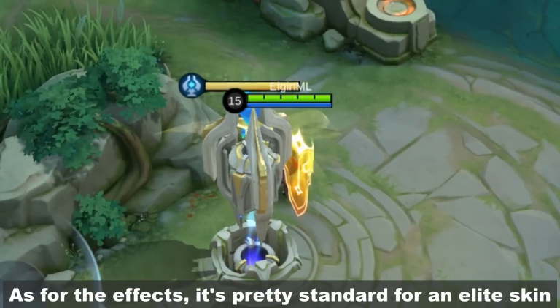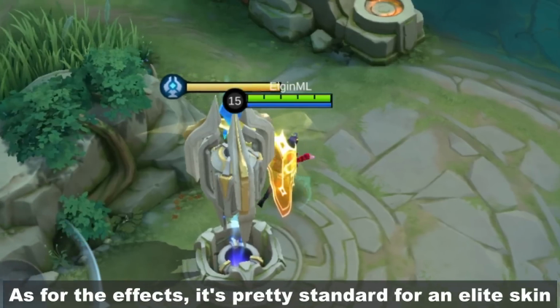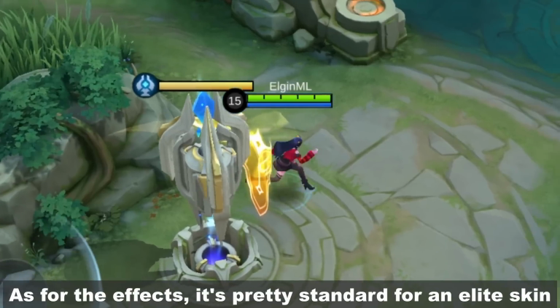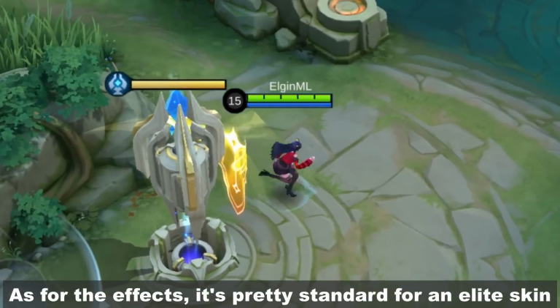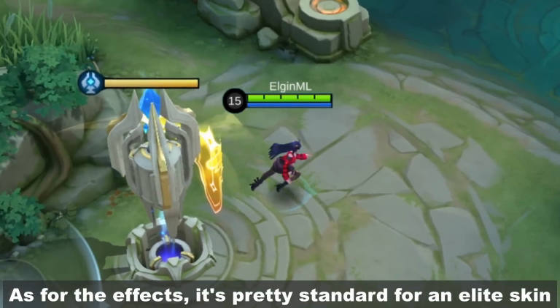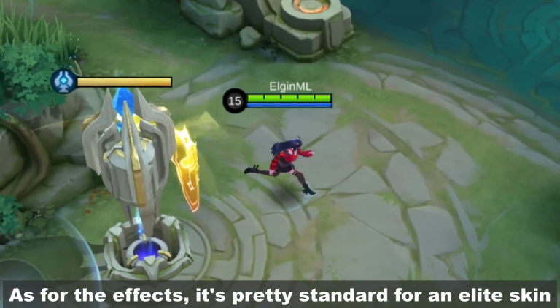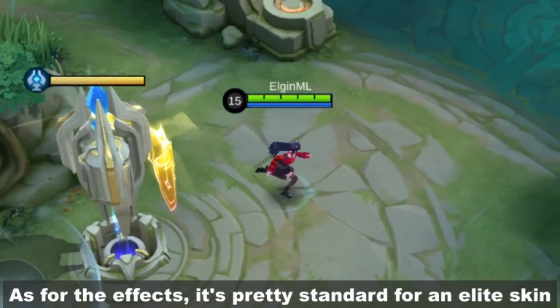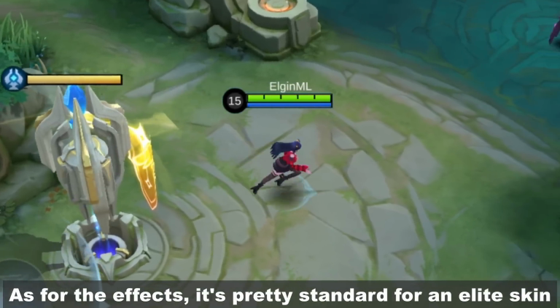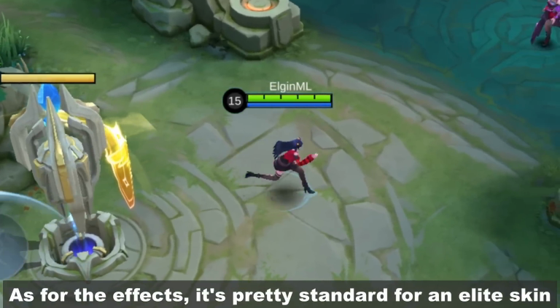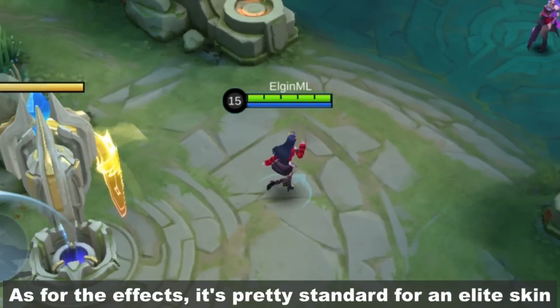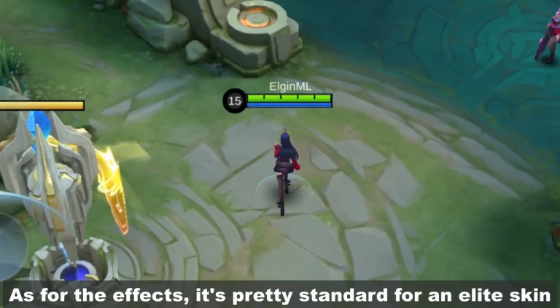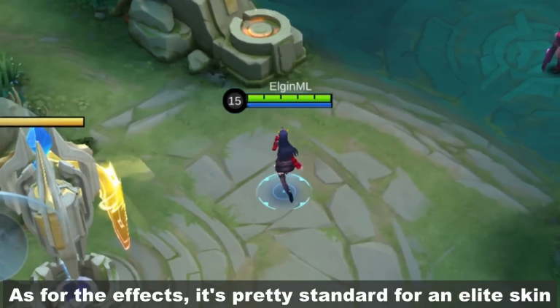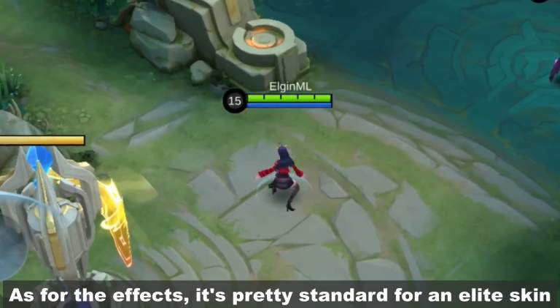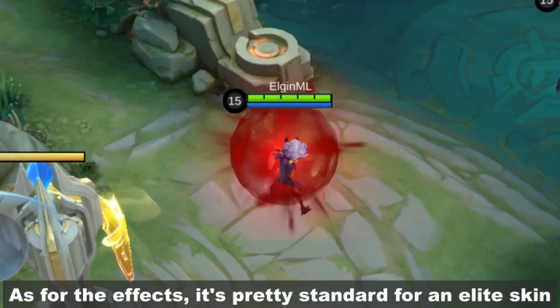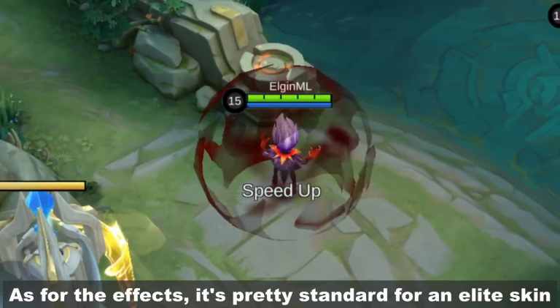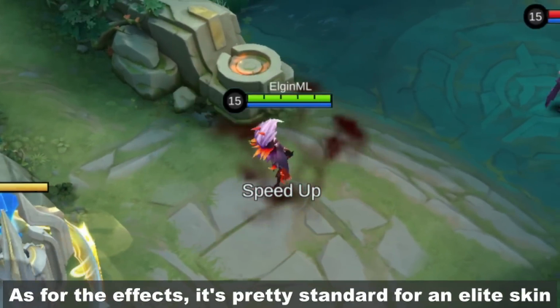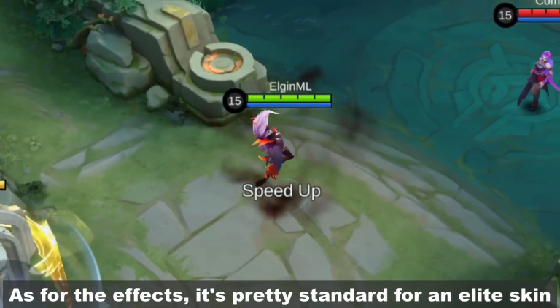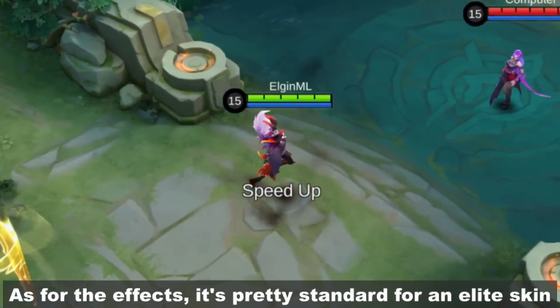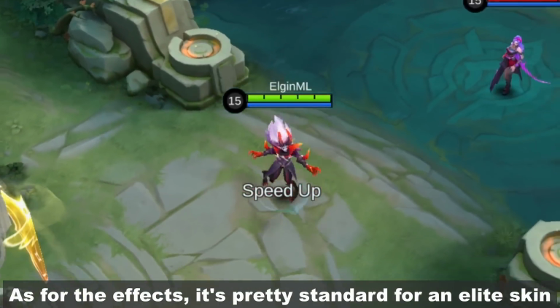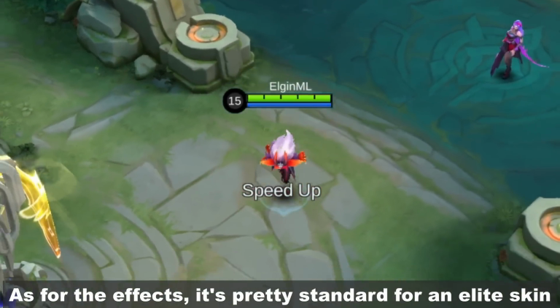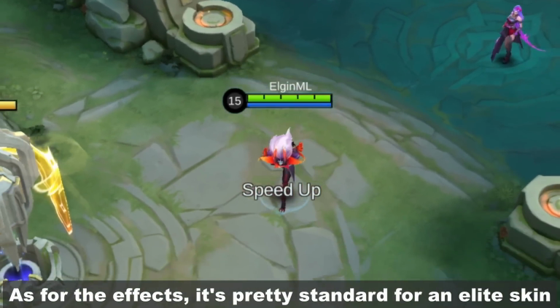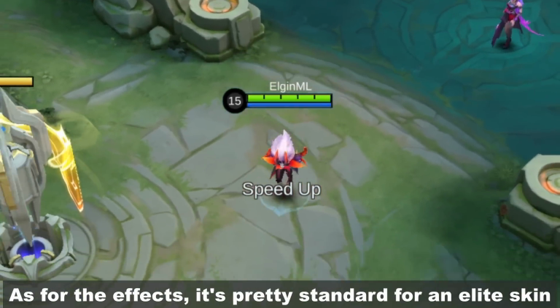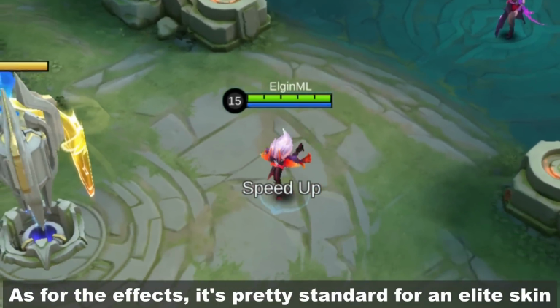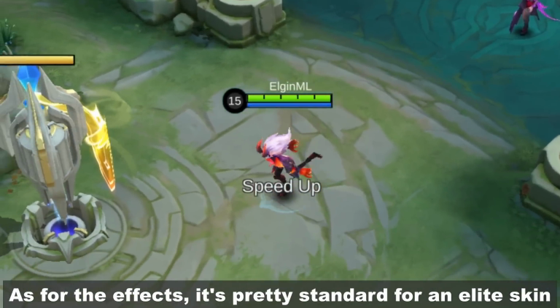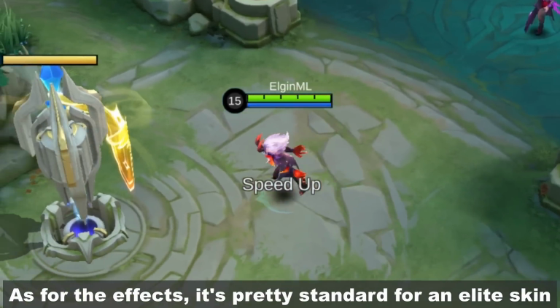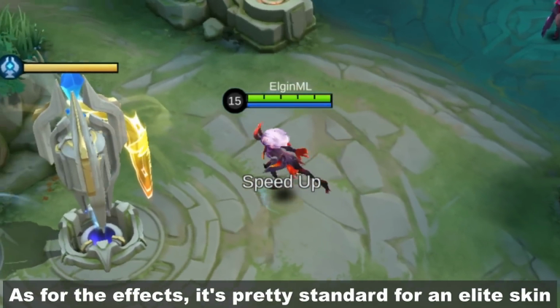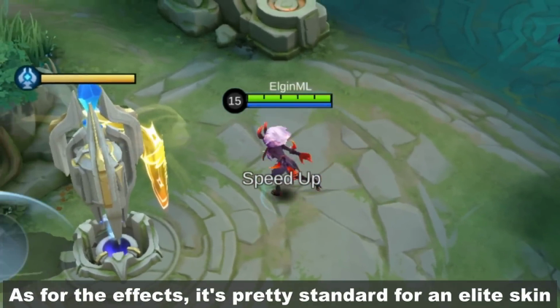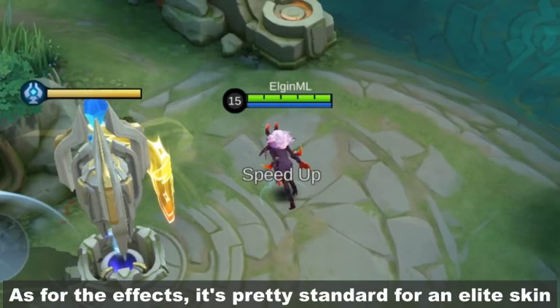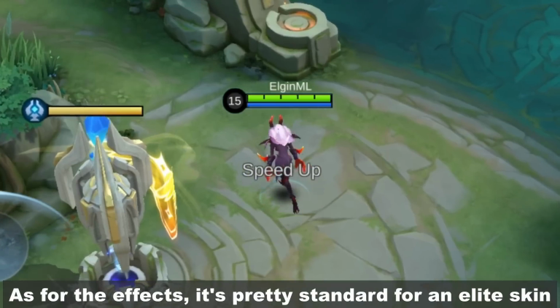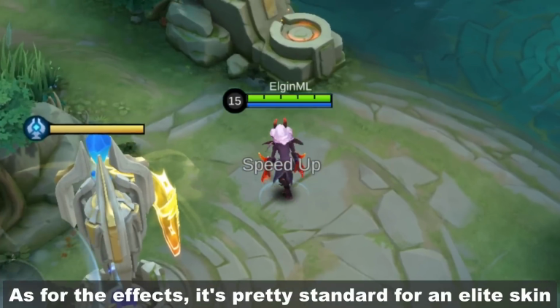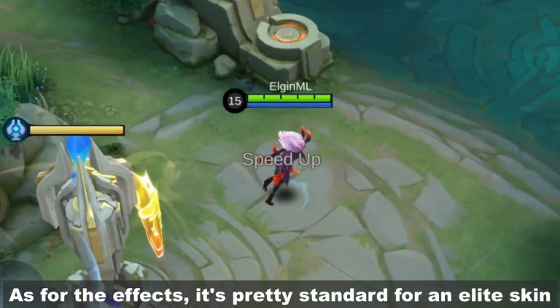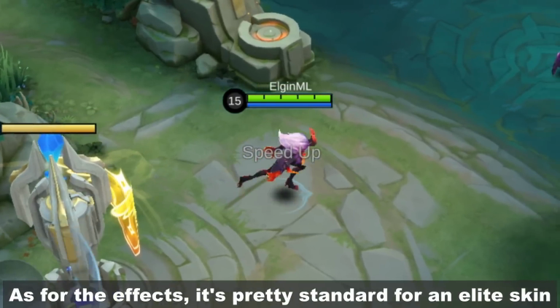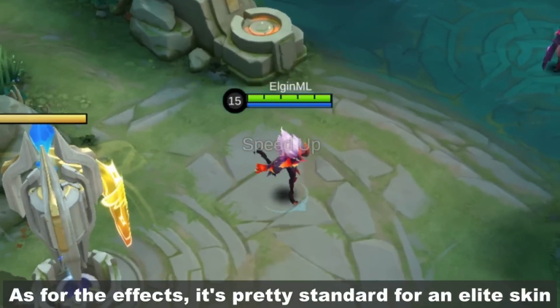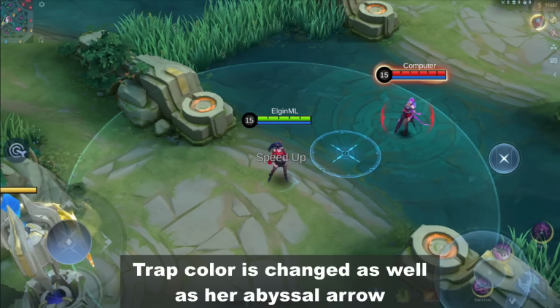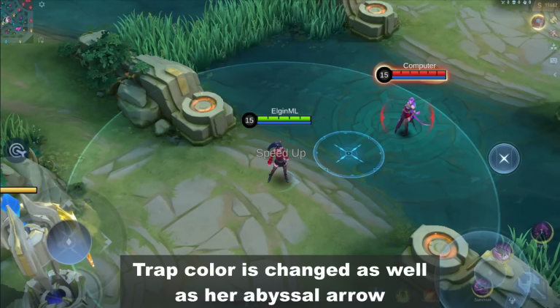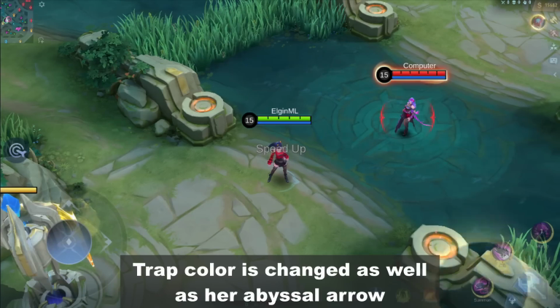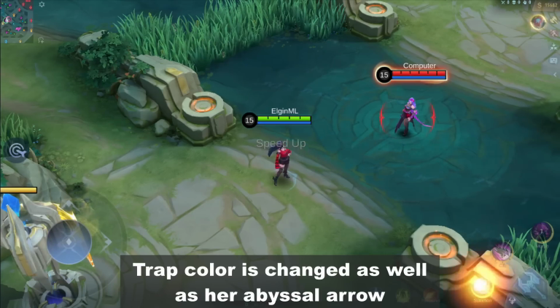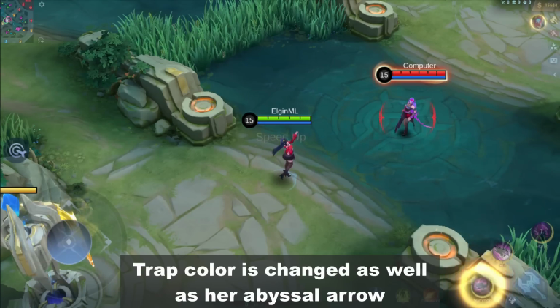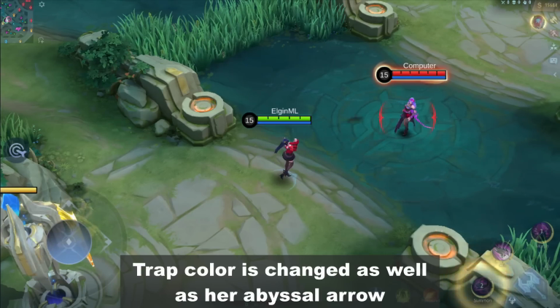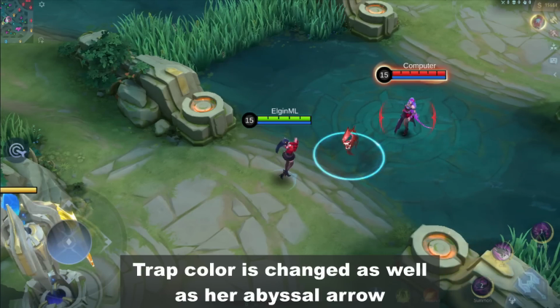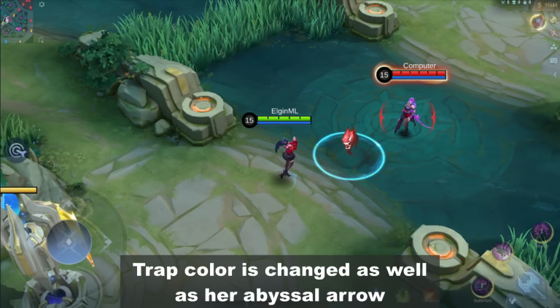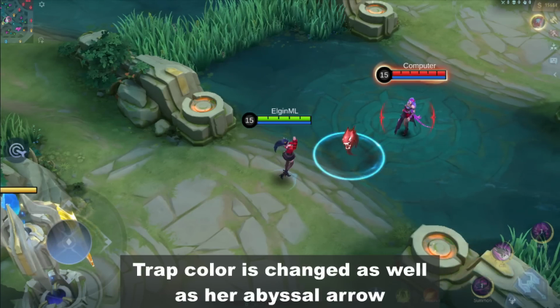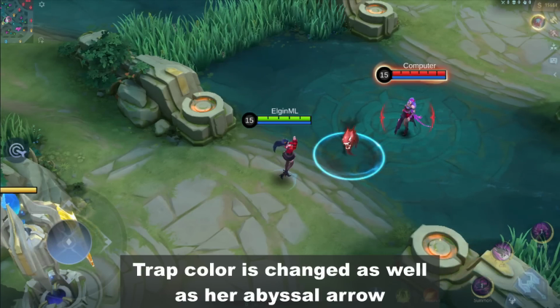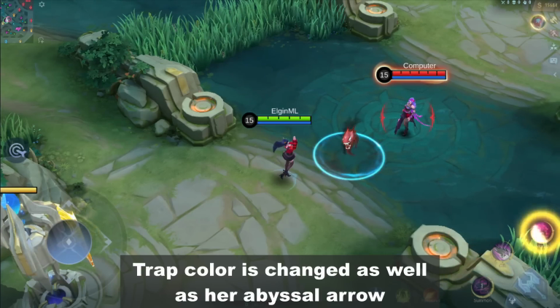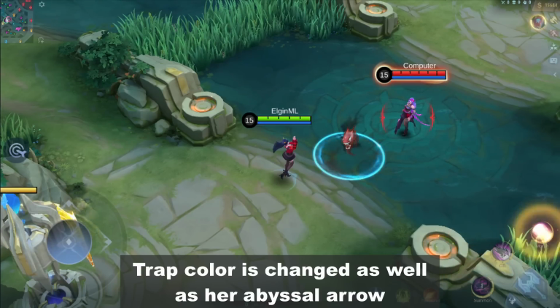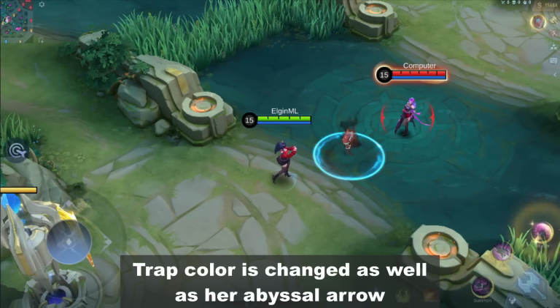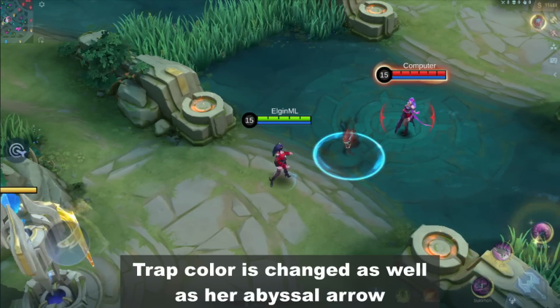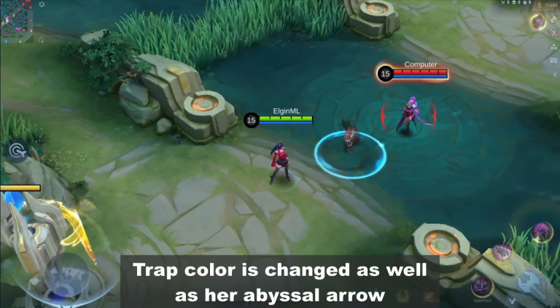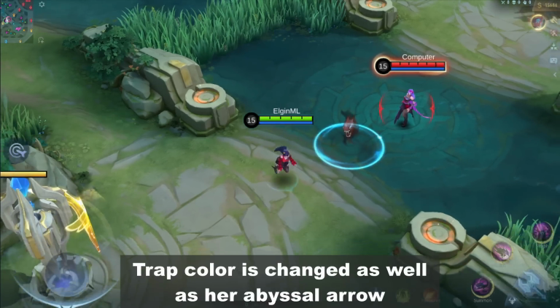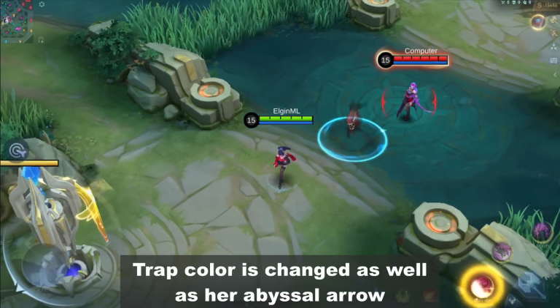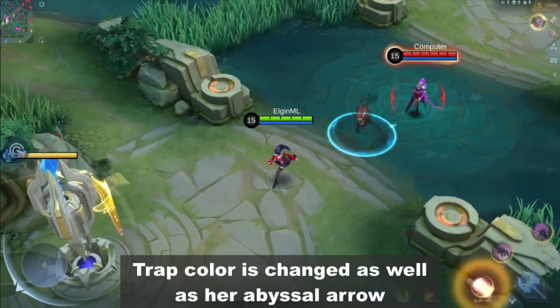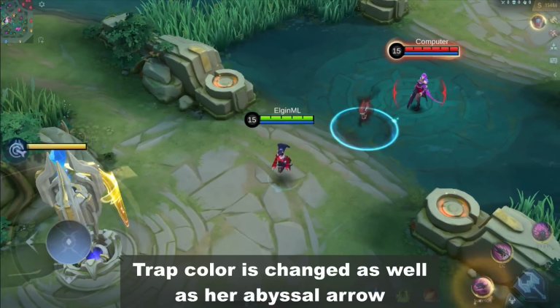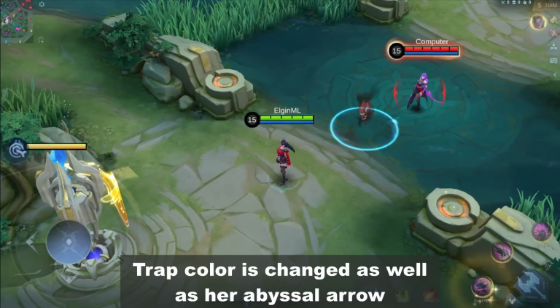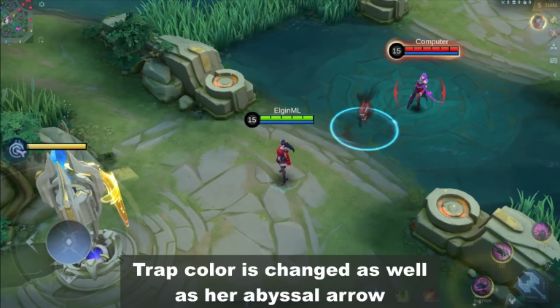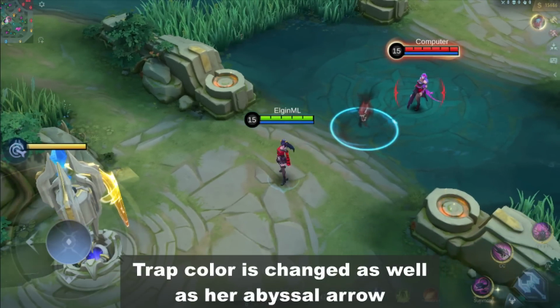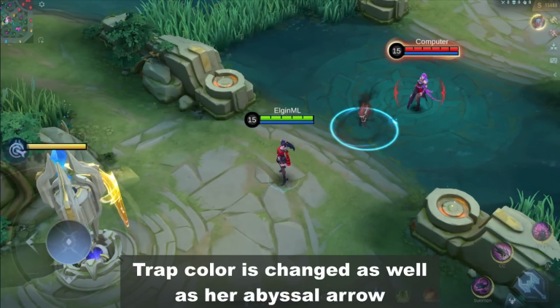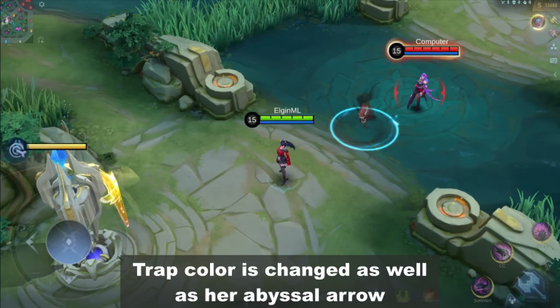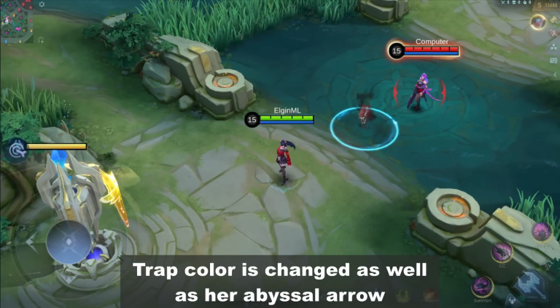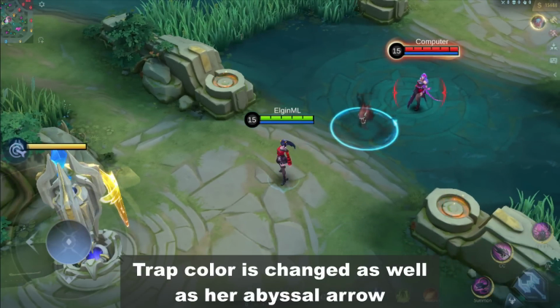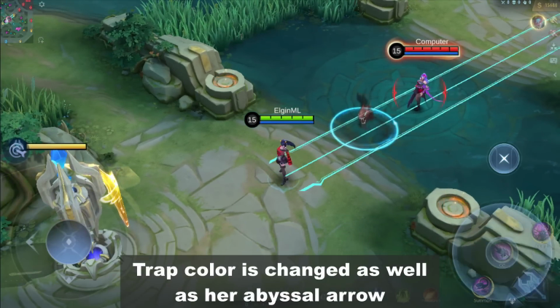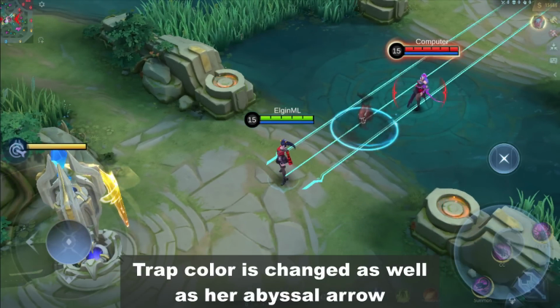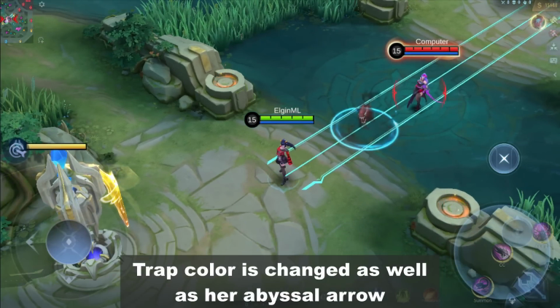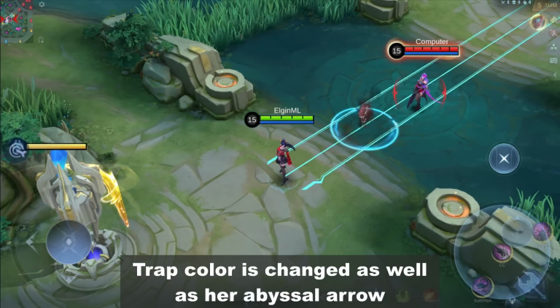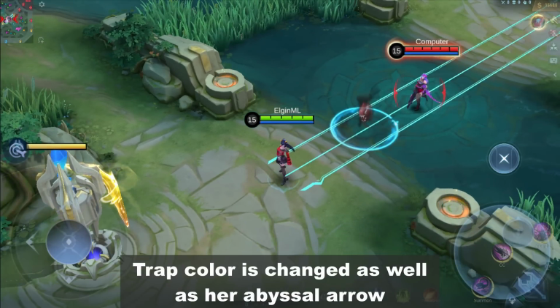As for the effects, it's pretty standard for an elite skin. Trap color is changed as well as her abyssal arrow.